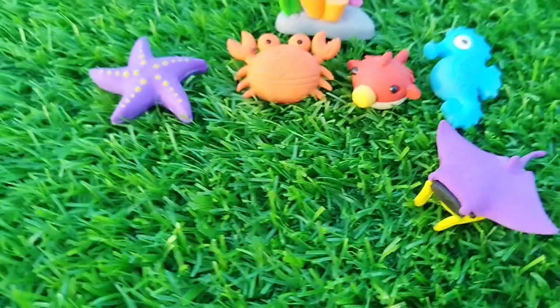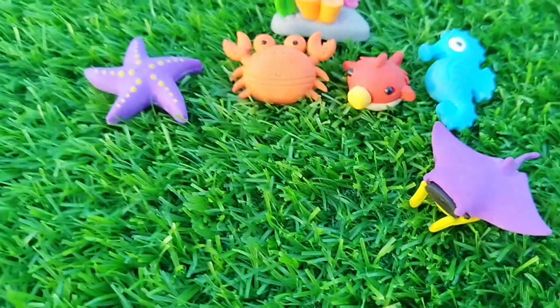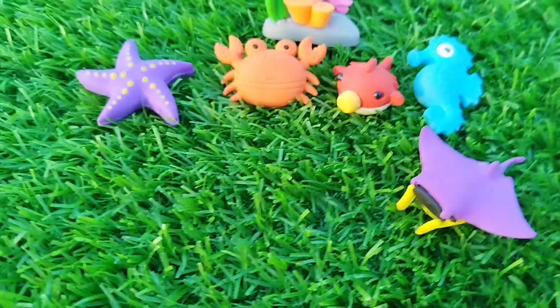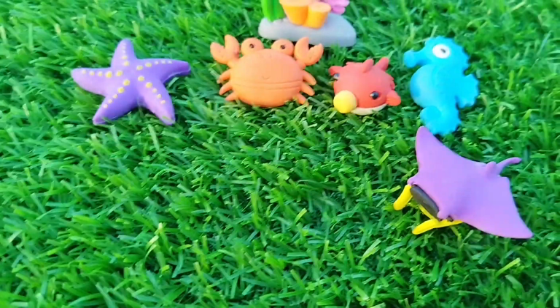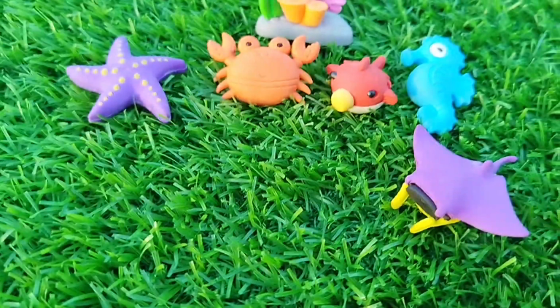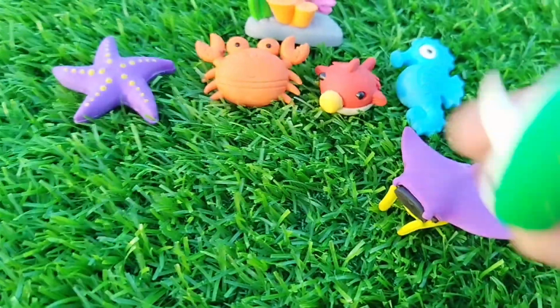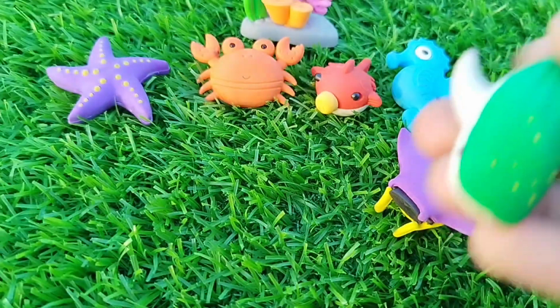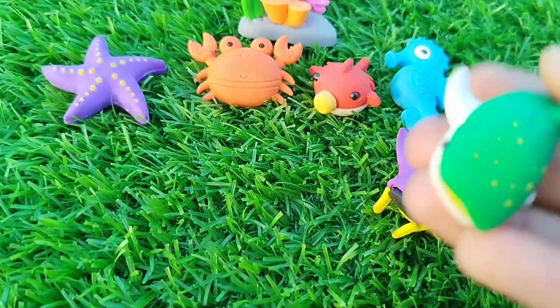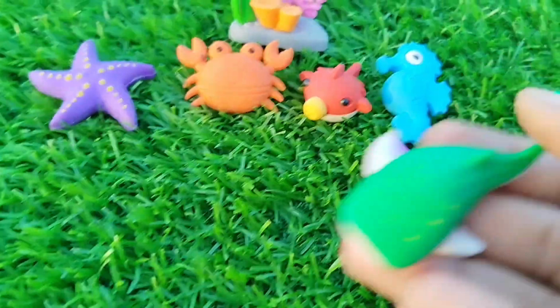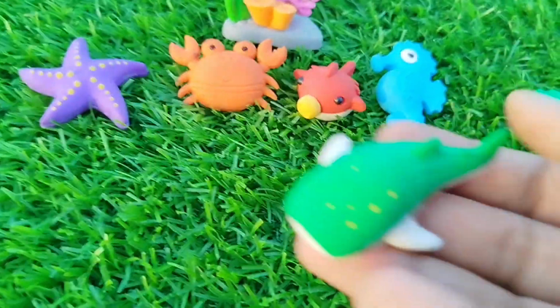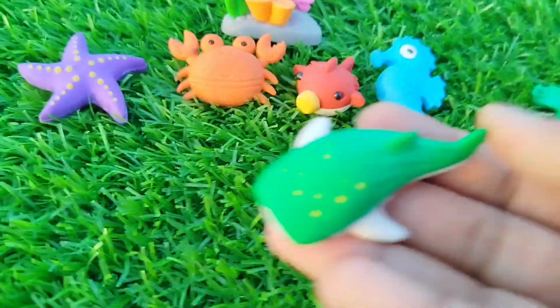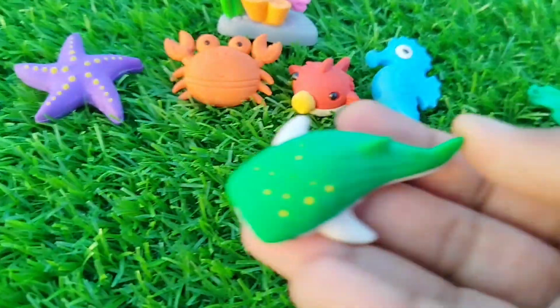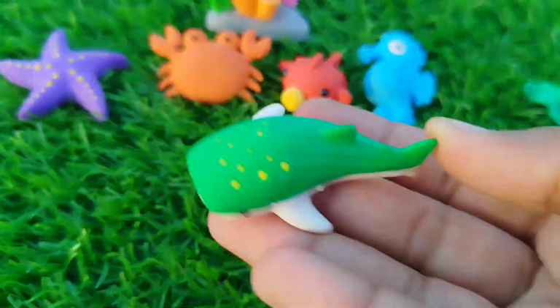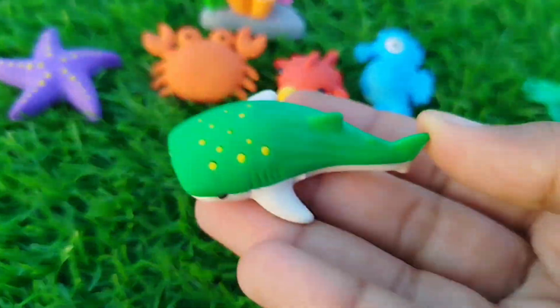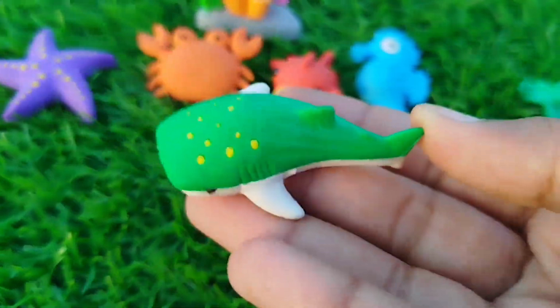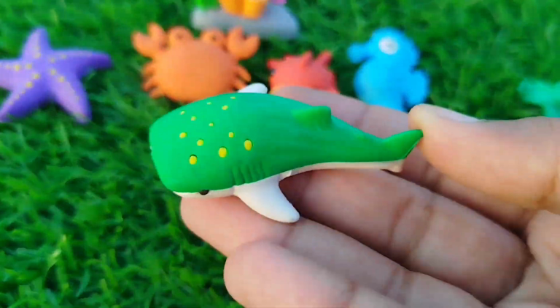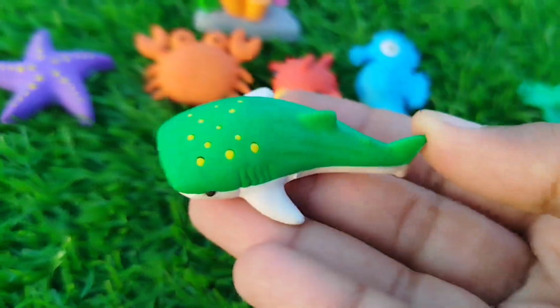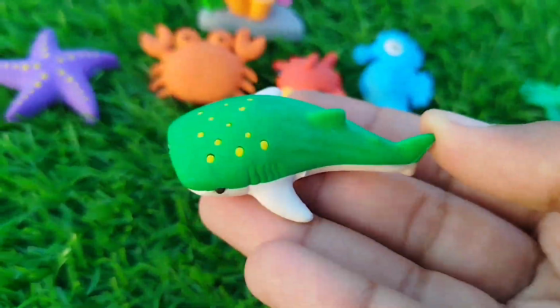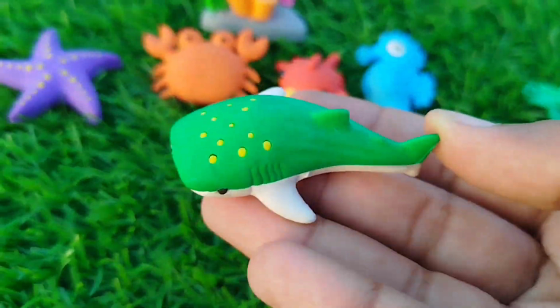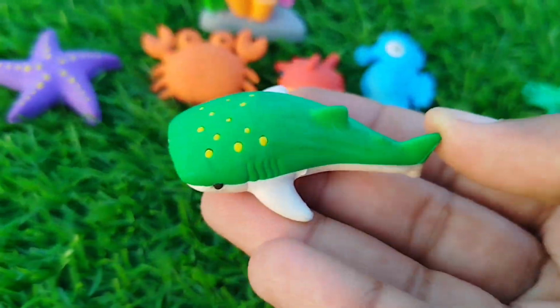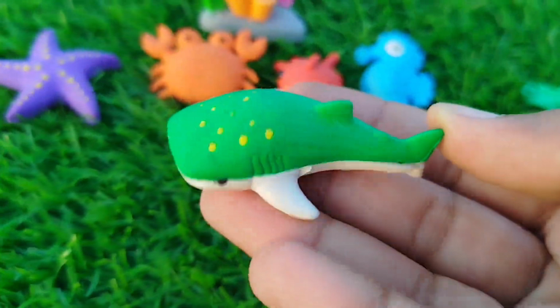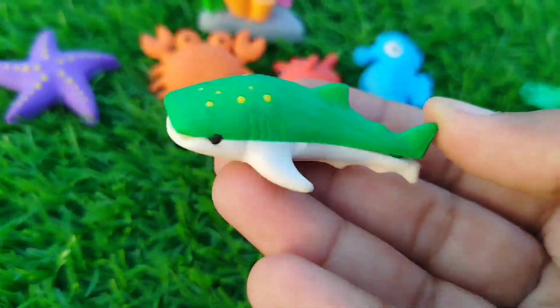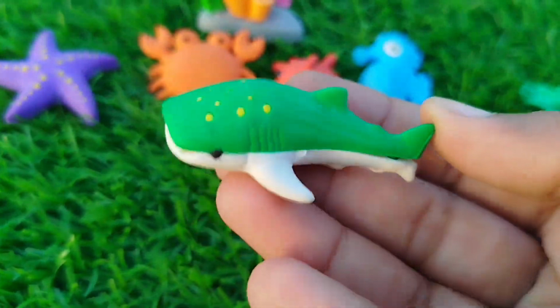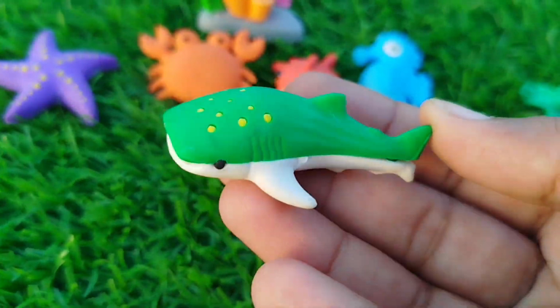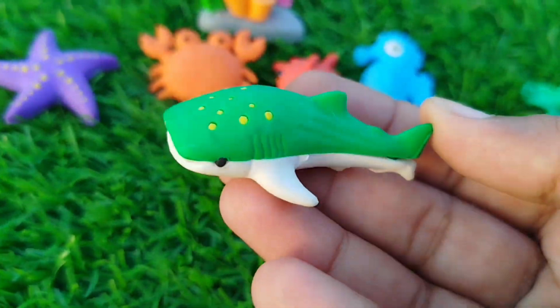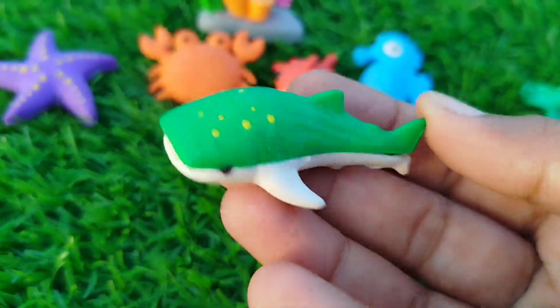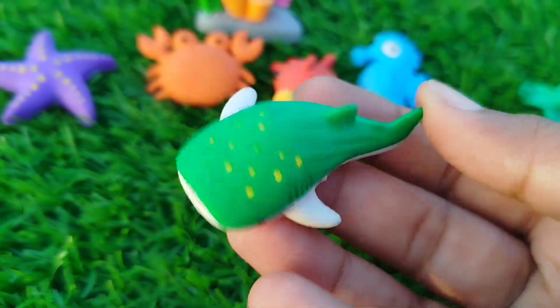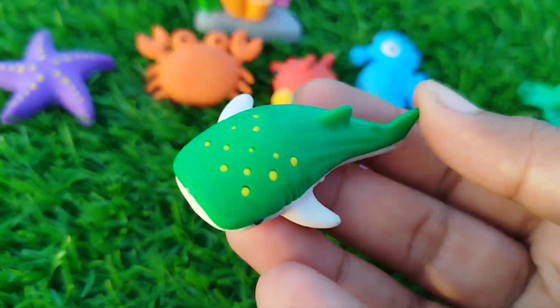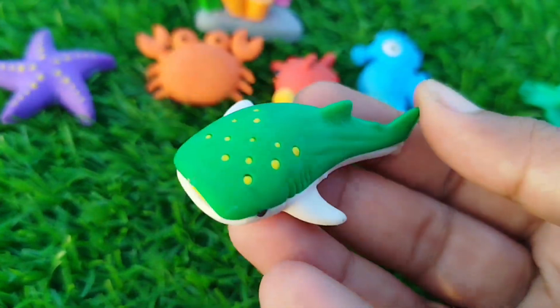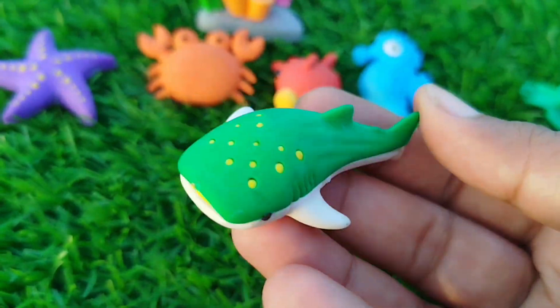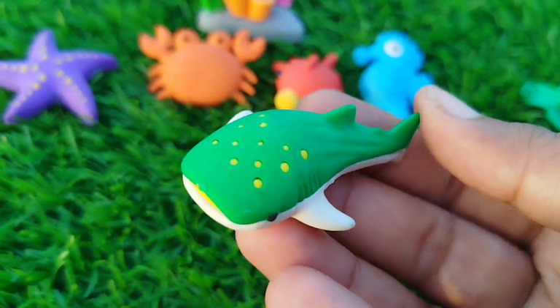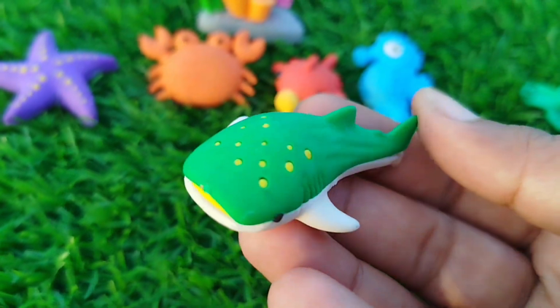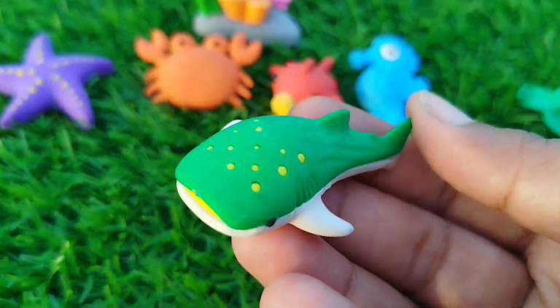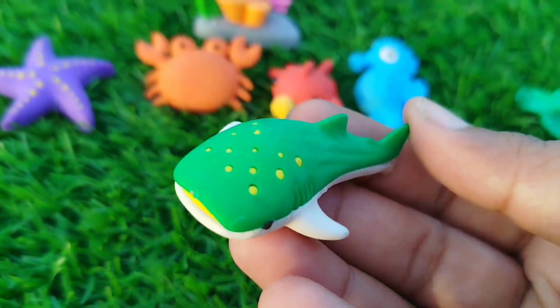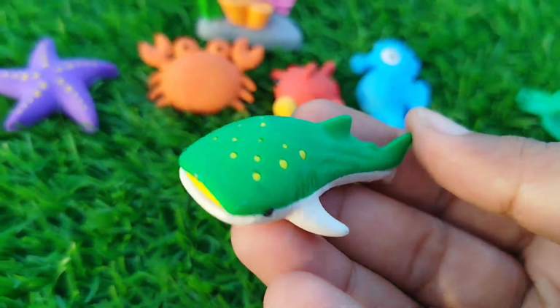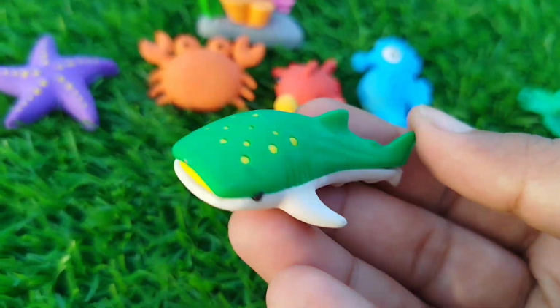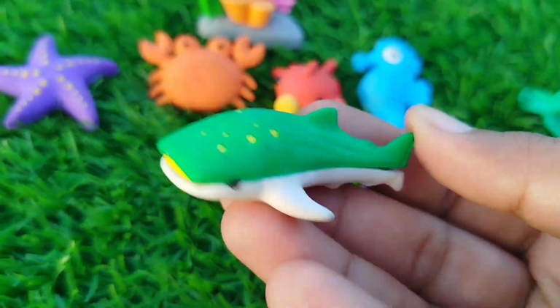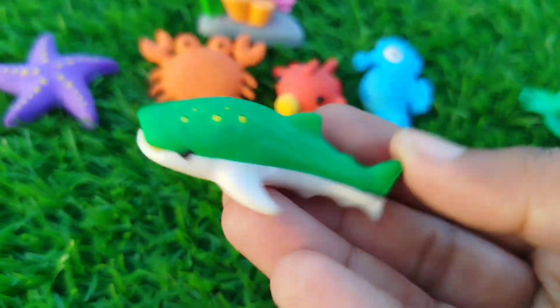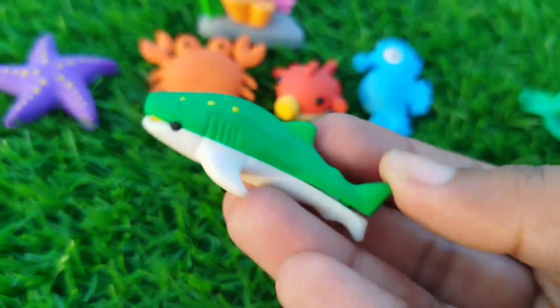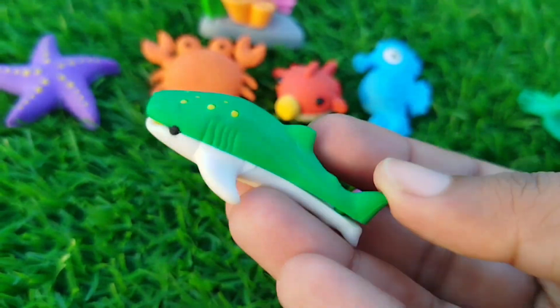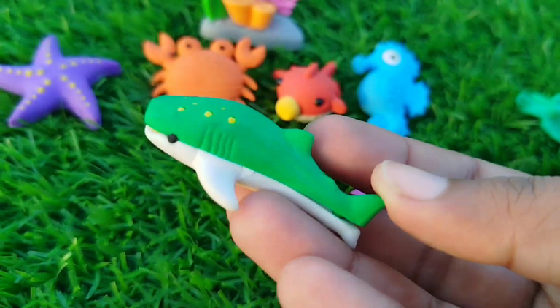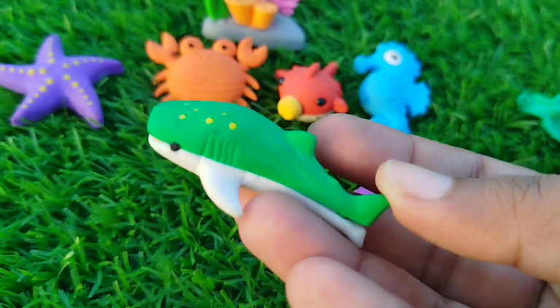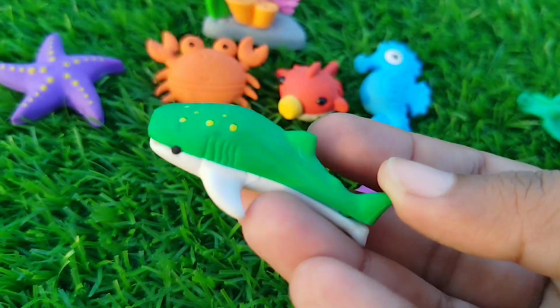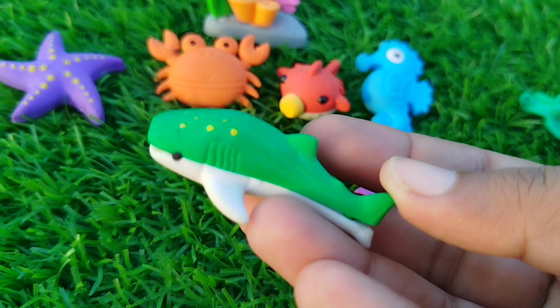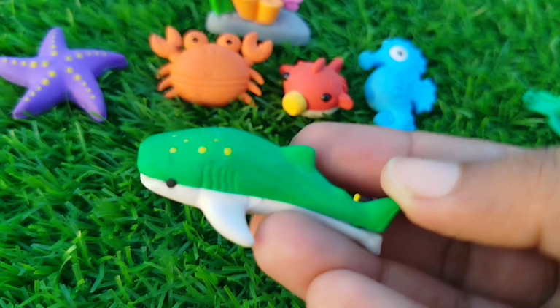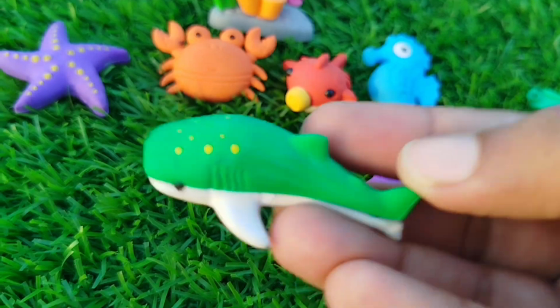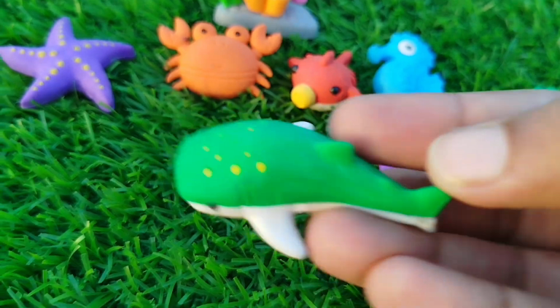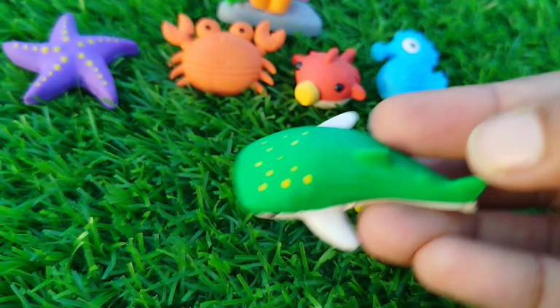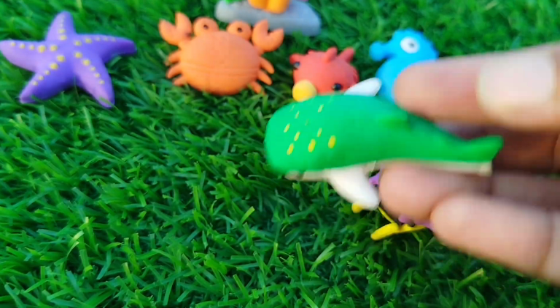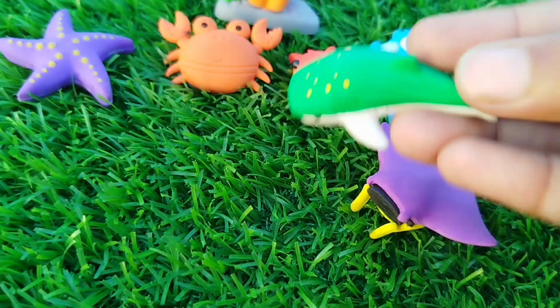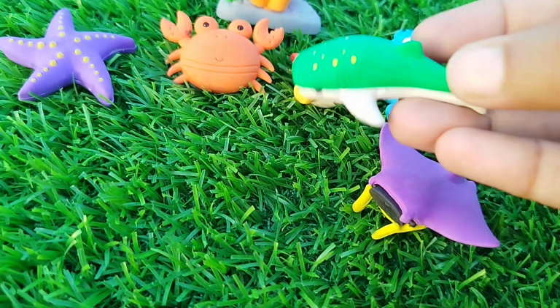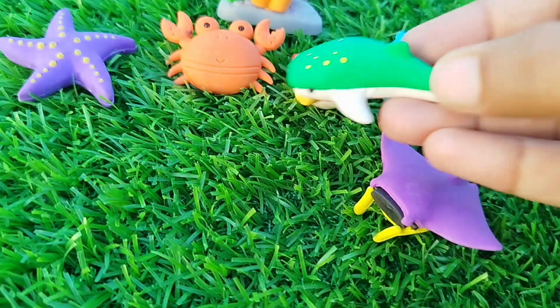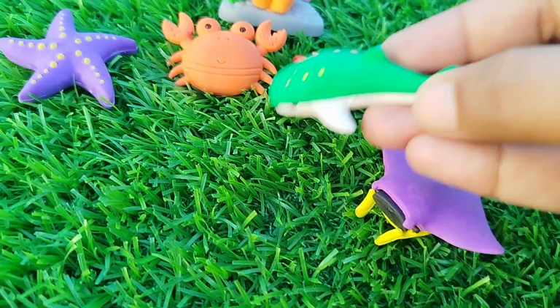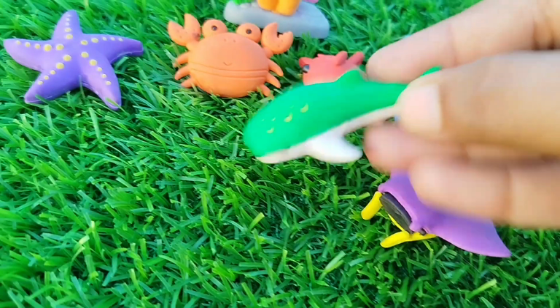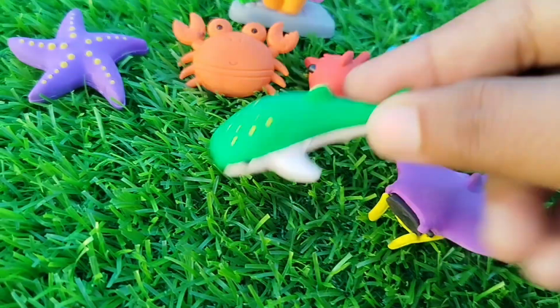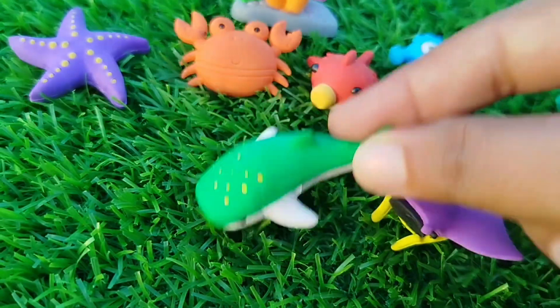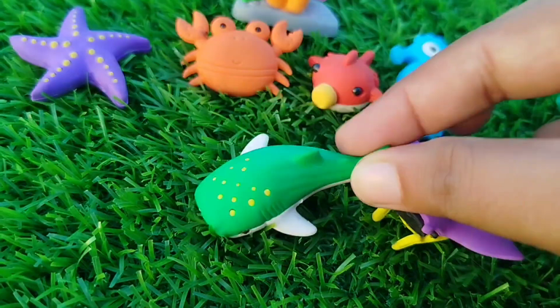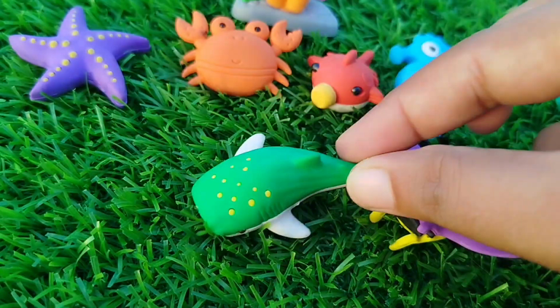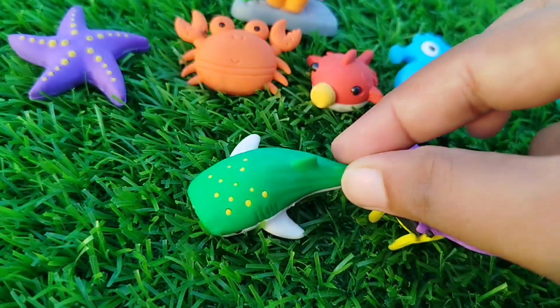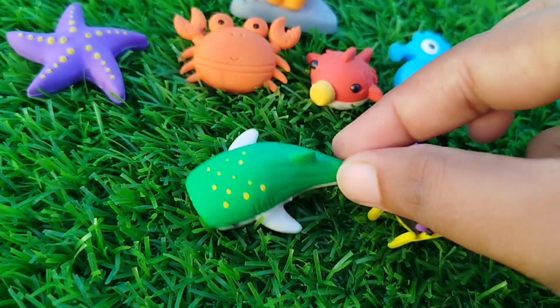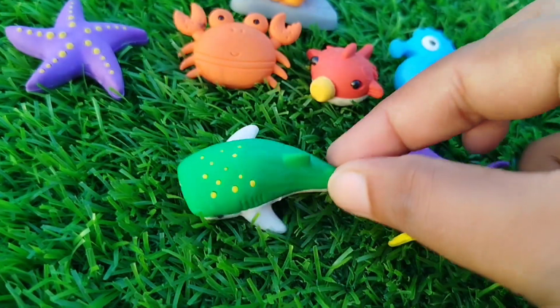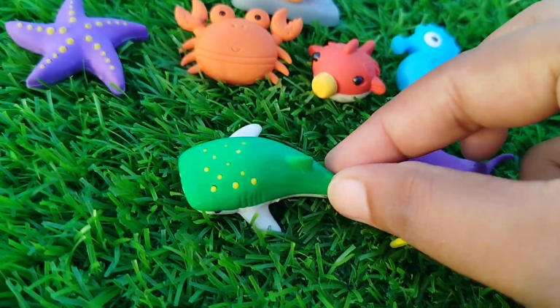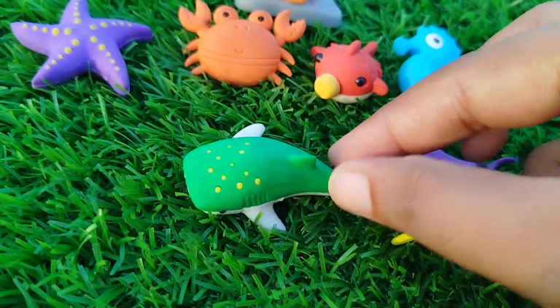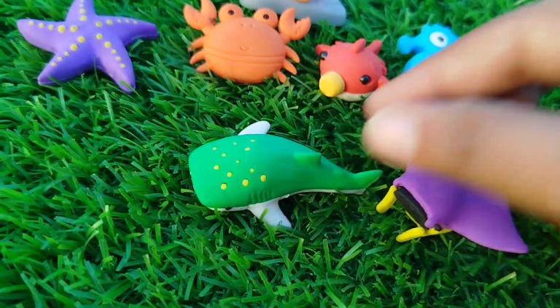The next sea animal is a crane whale. This is a crane whale.